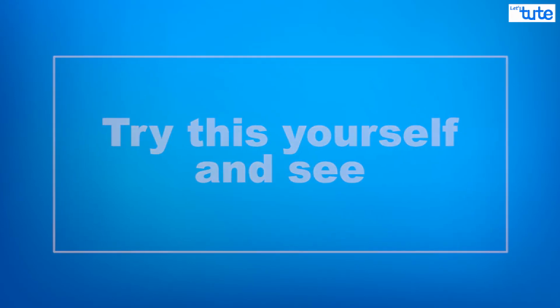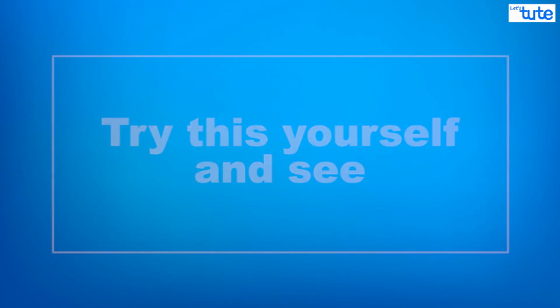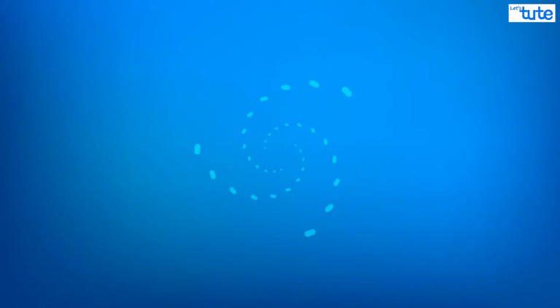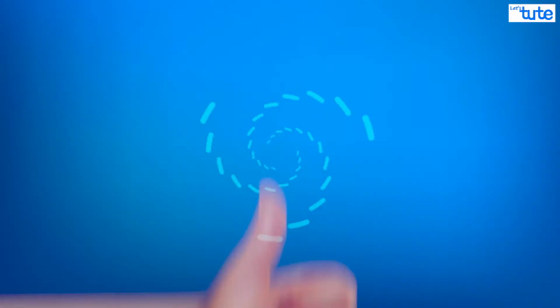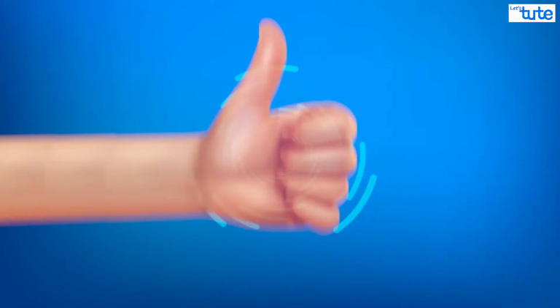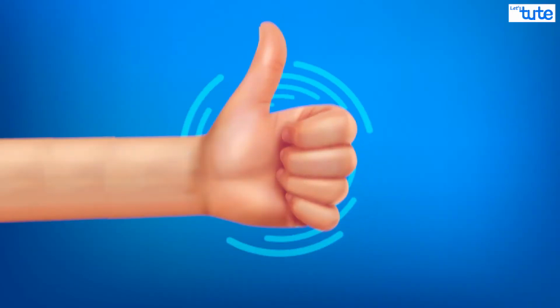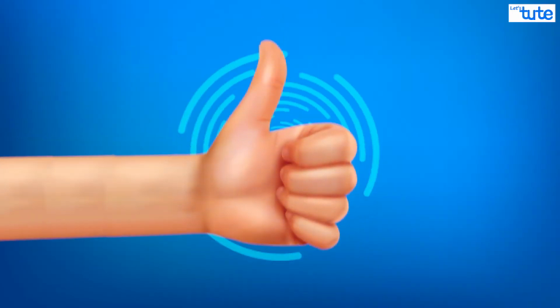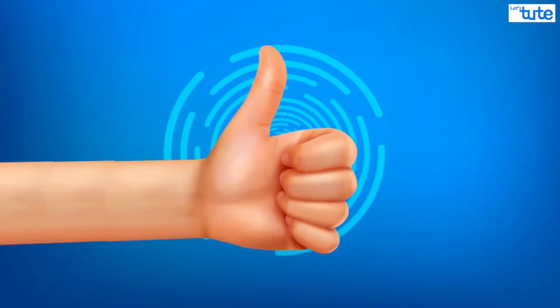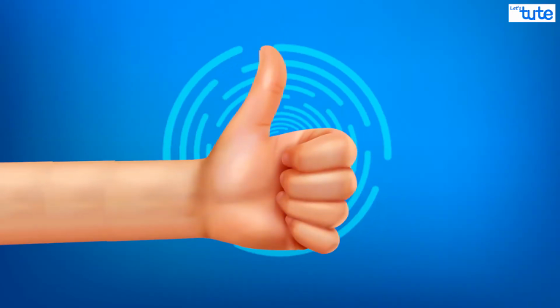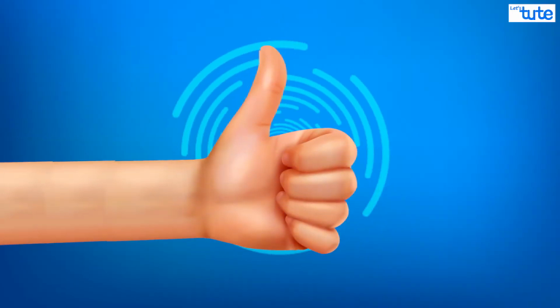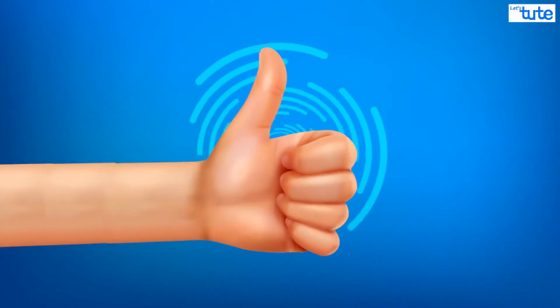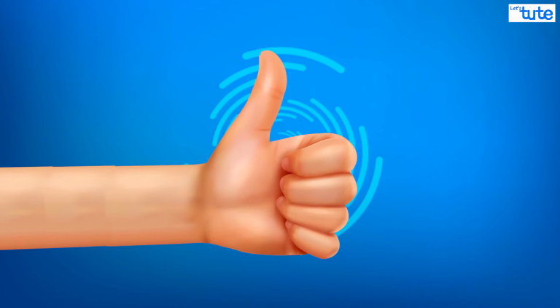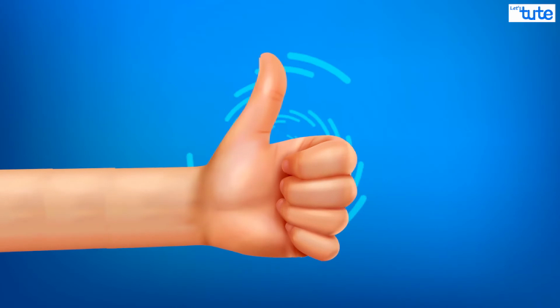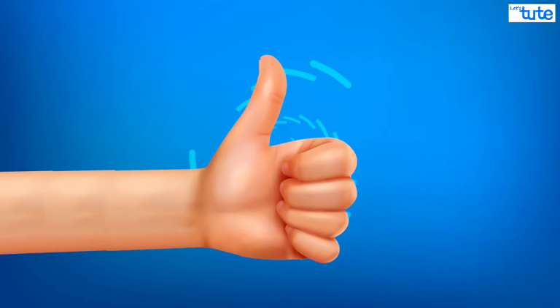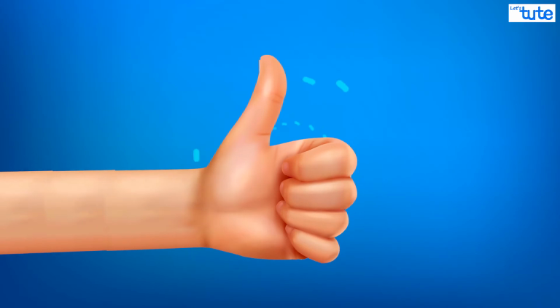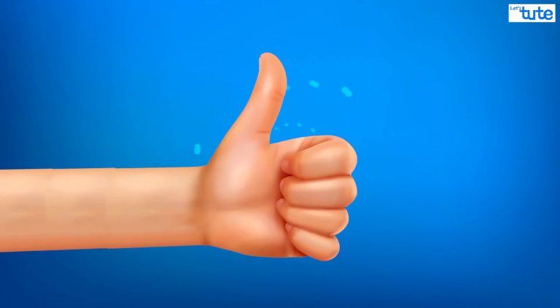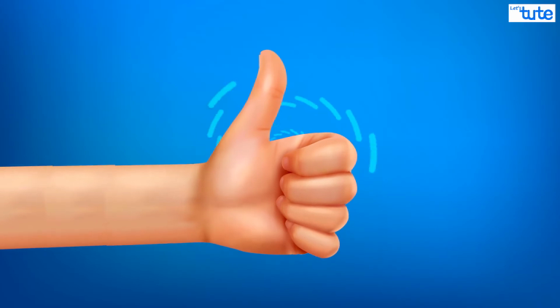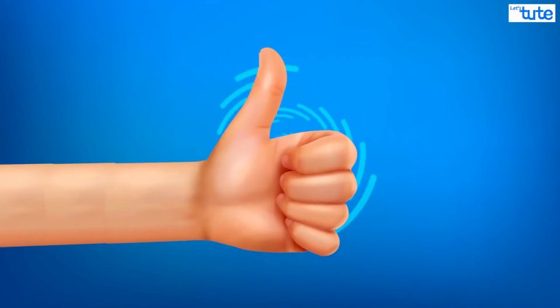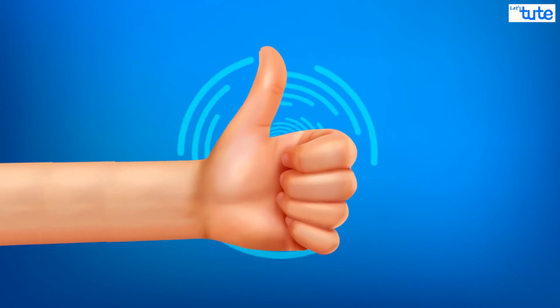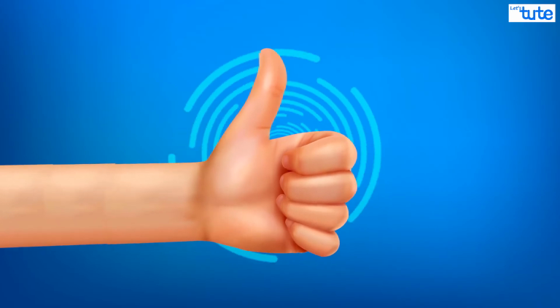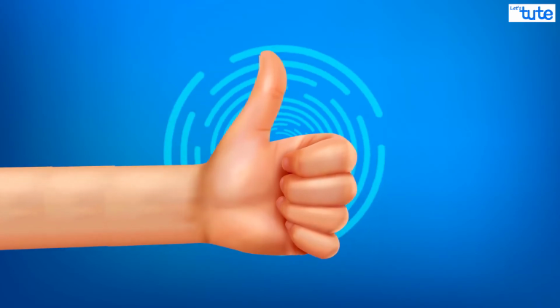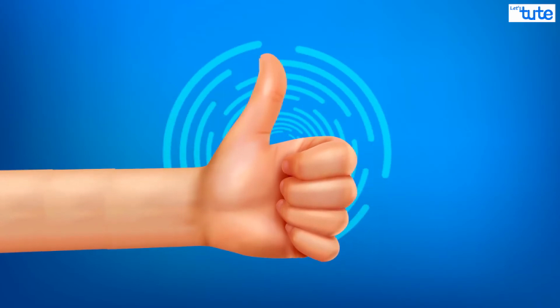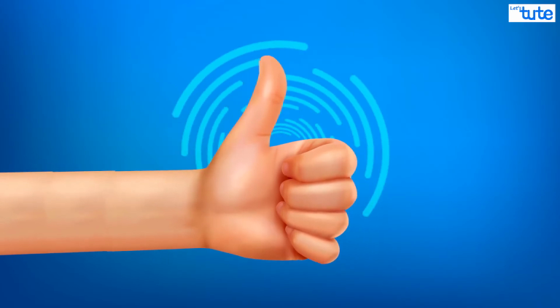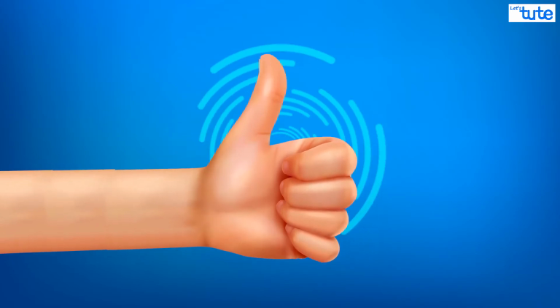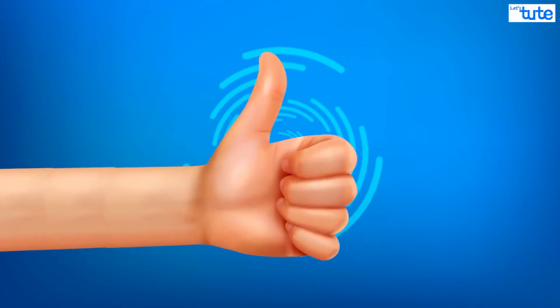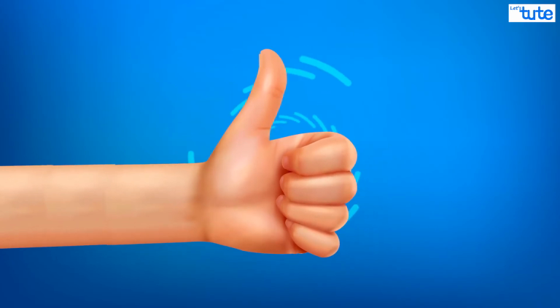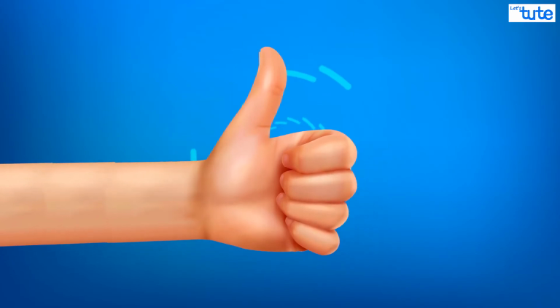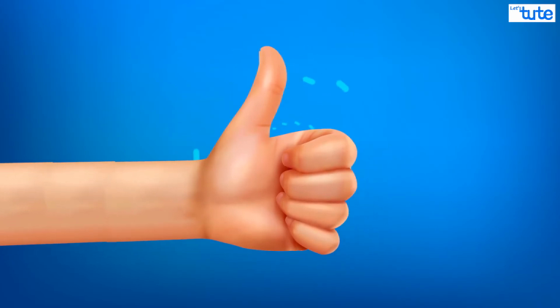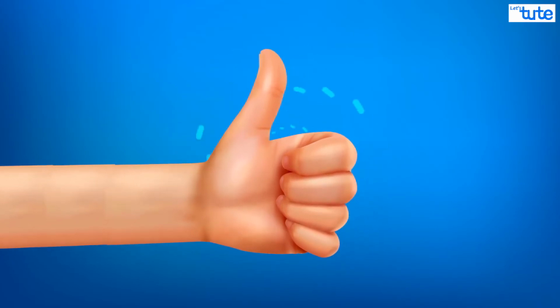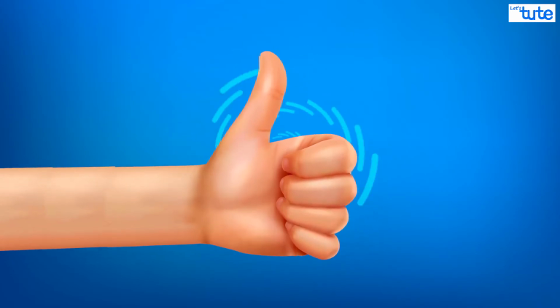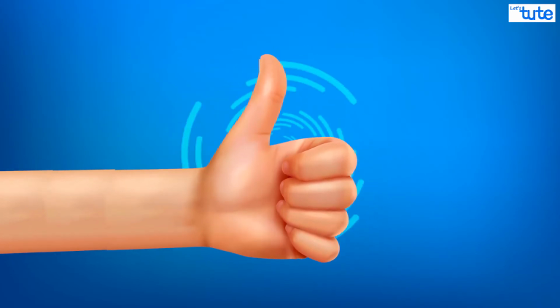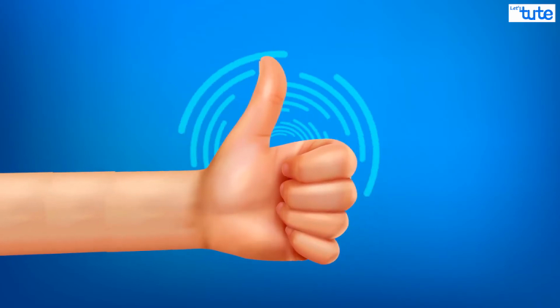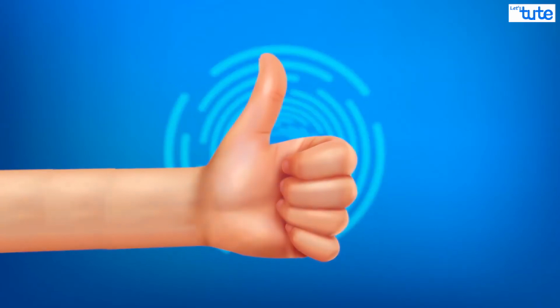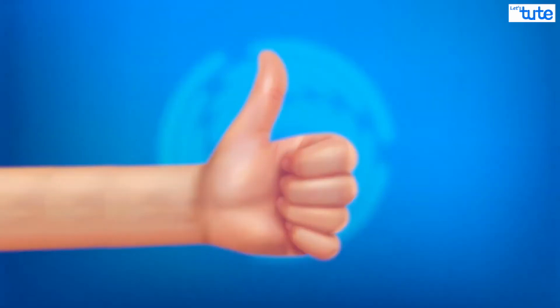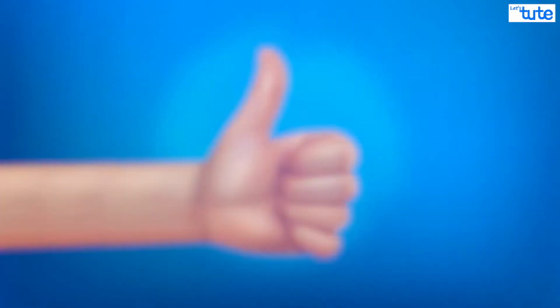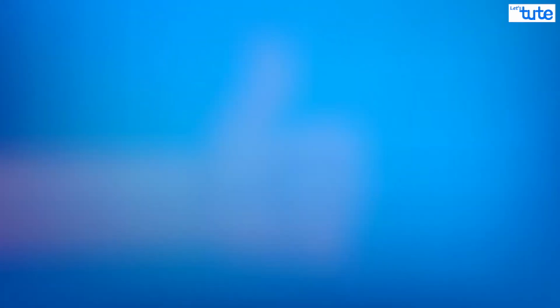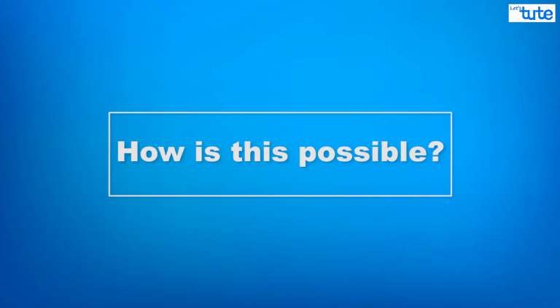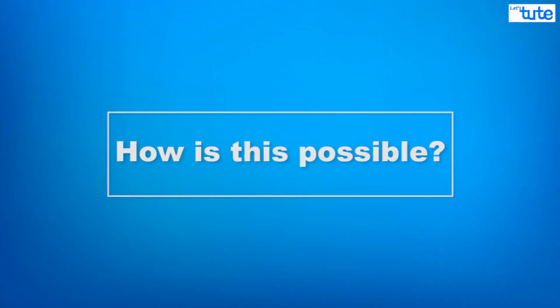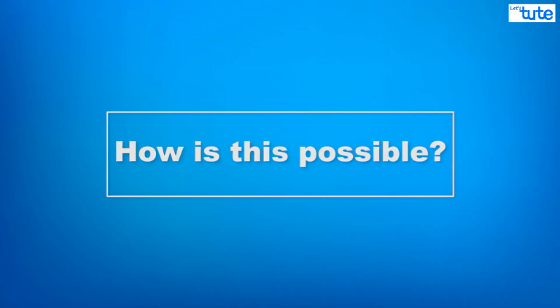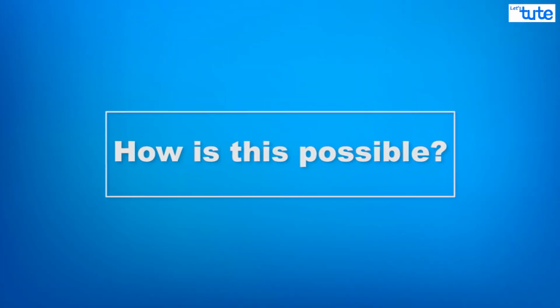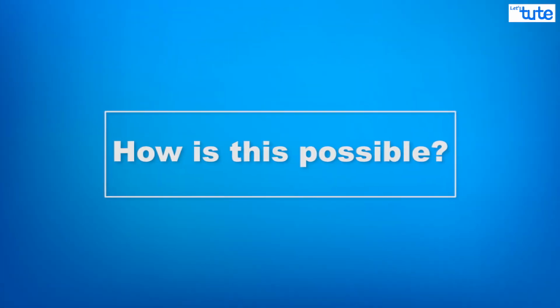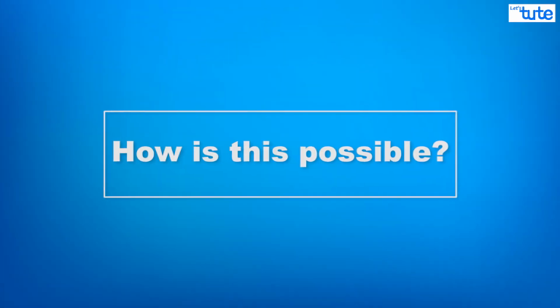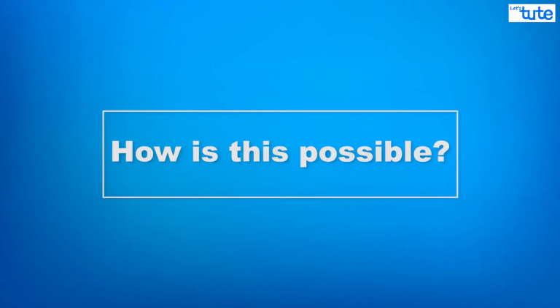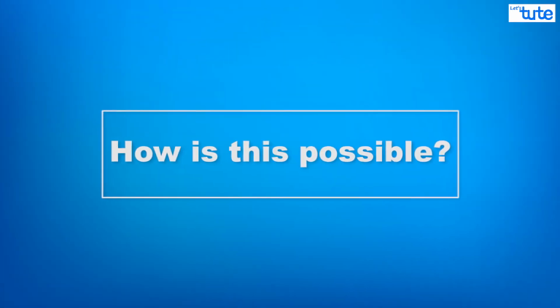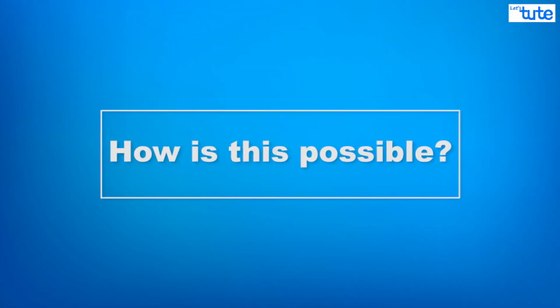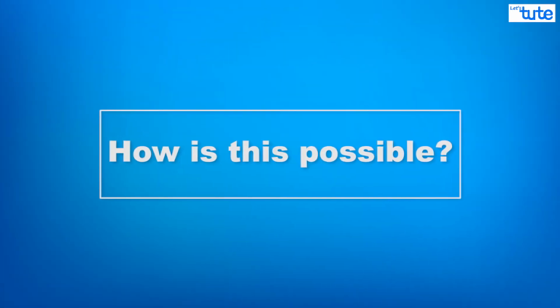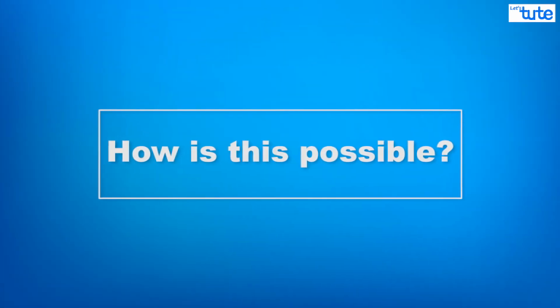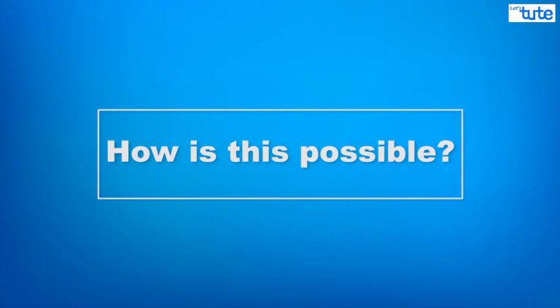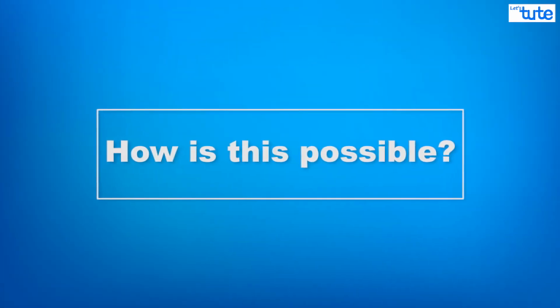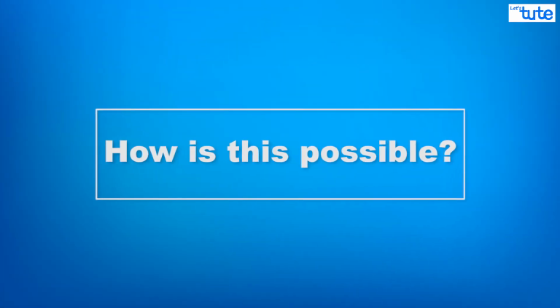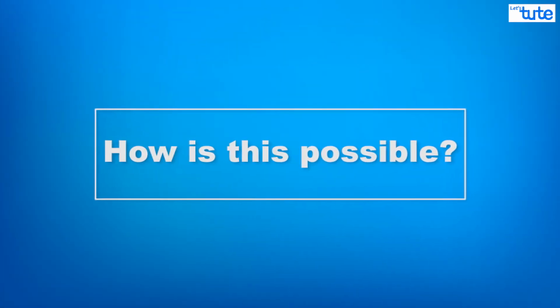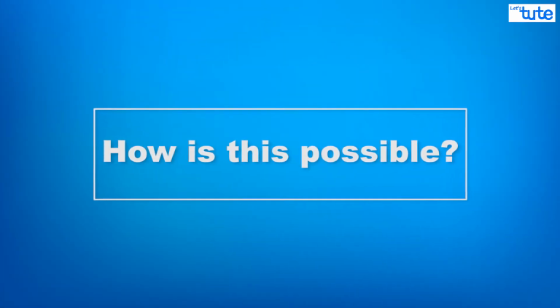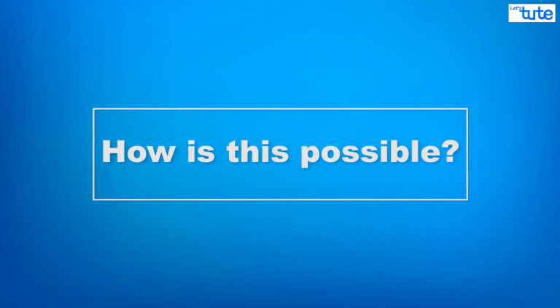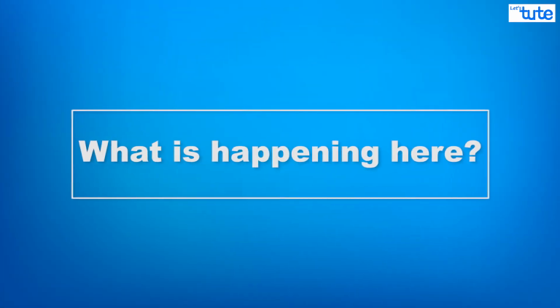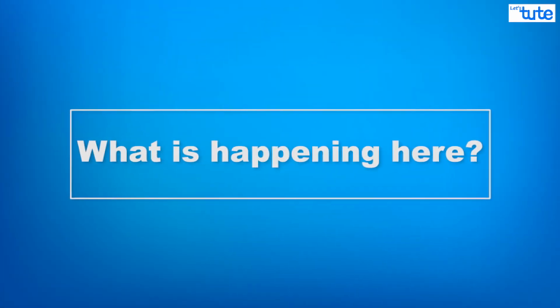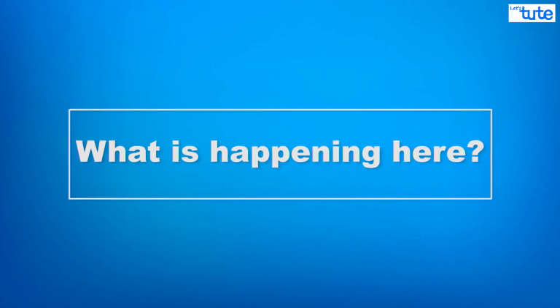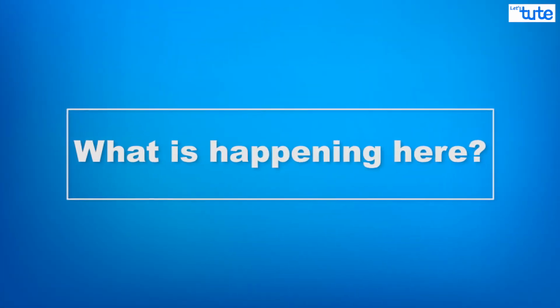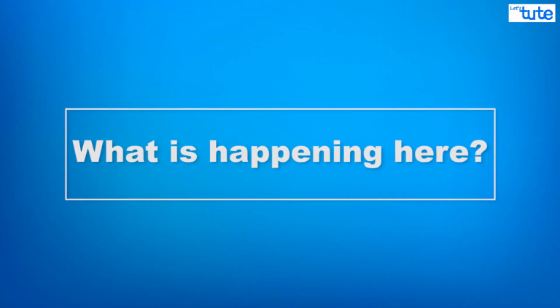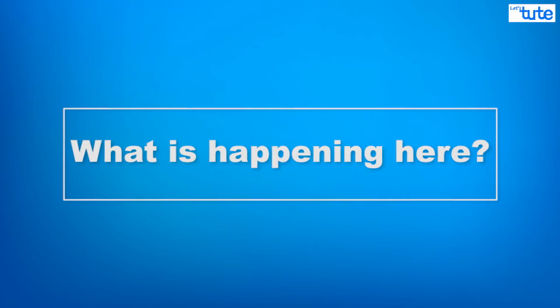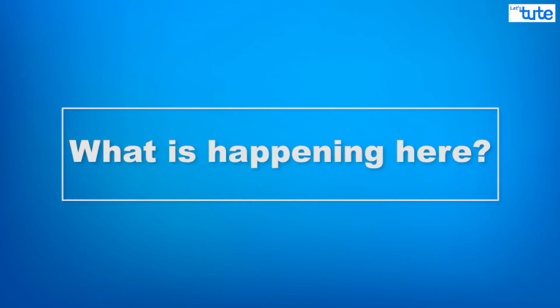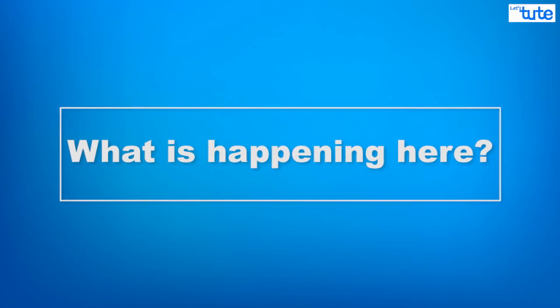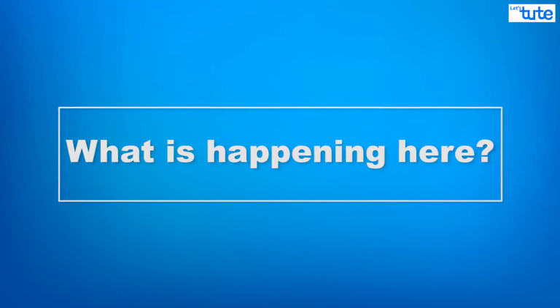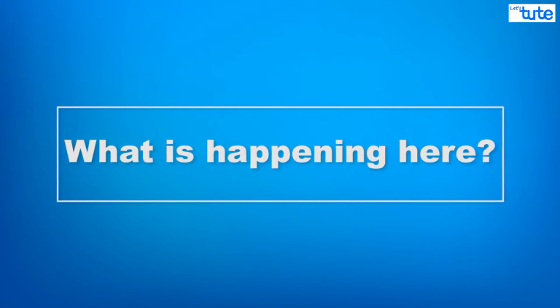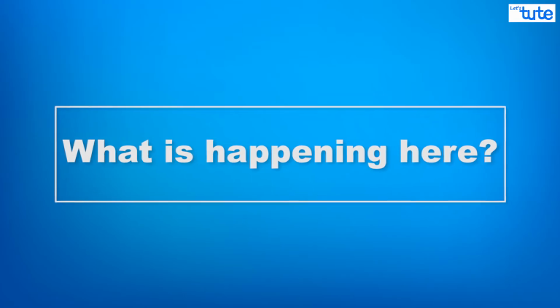For those who trust me enough, the question remains: how is this possible? And what is happening here?